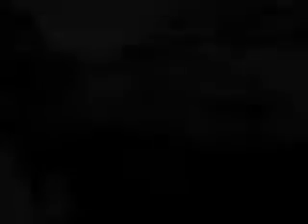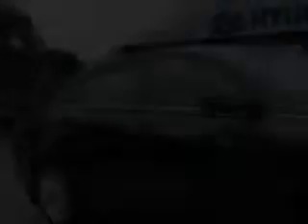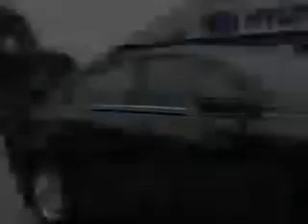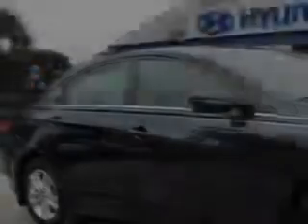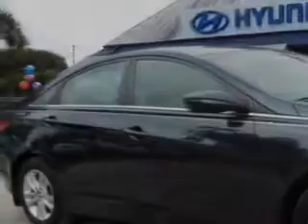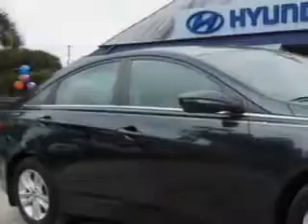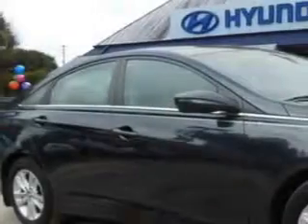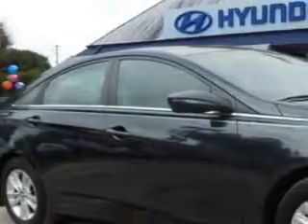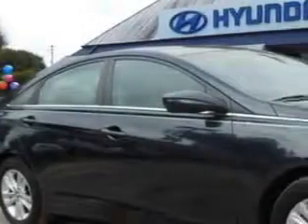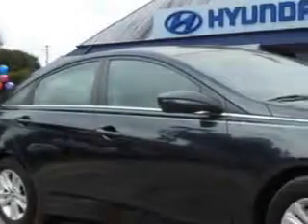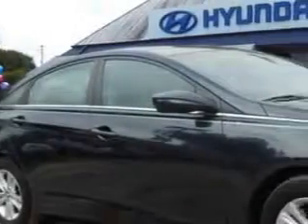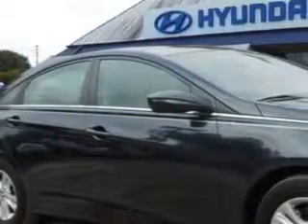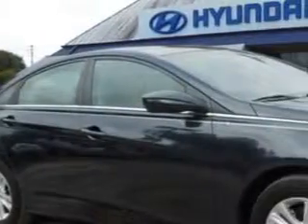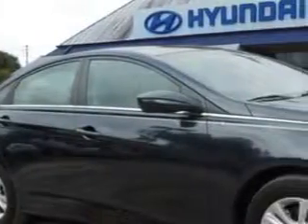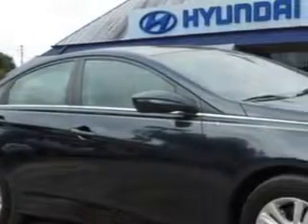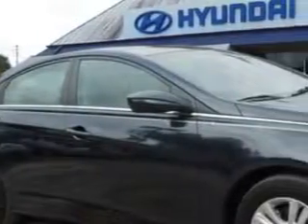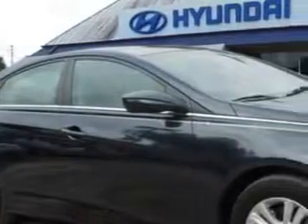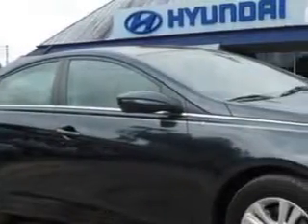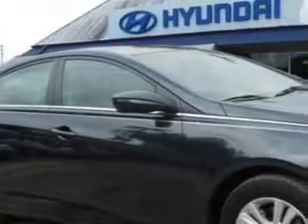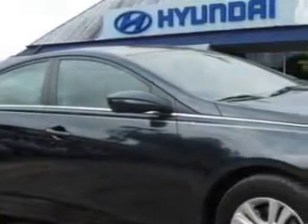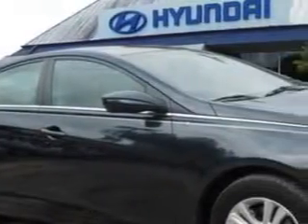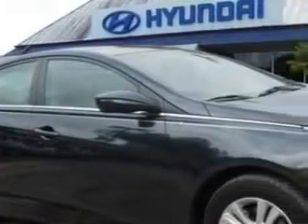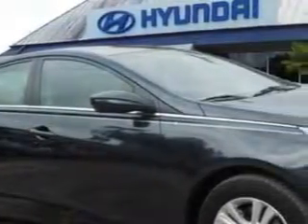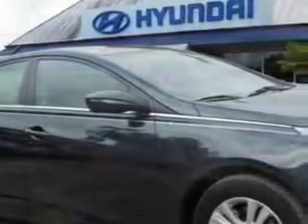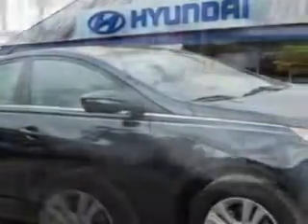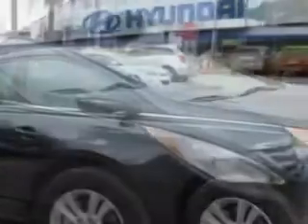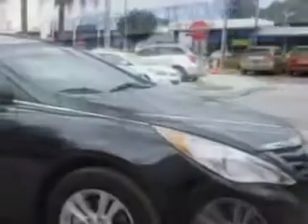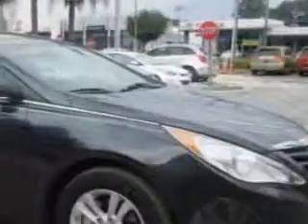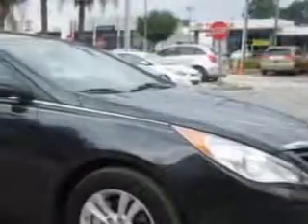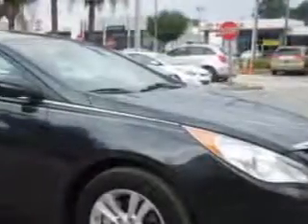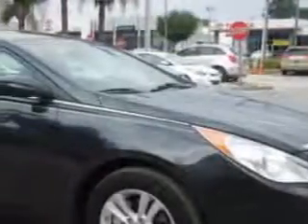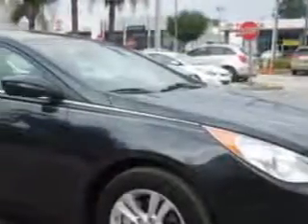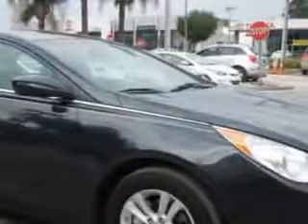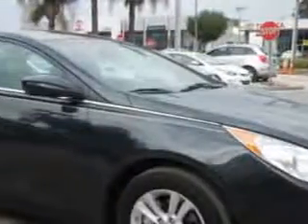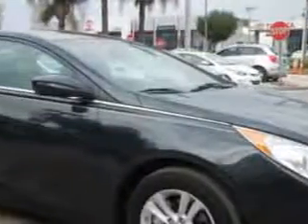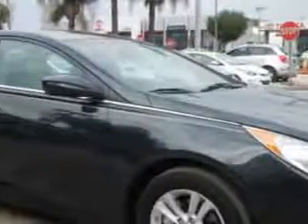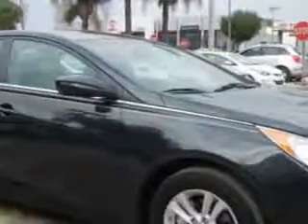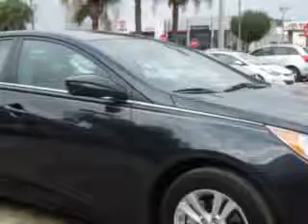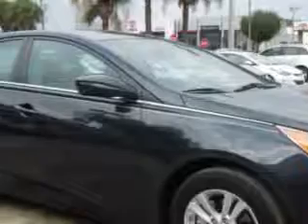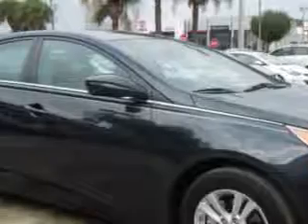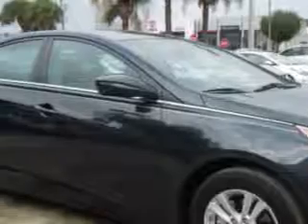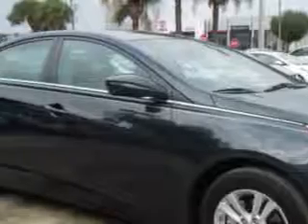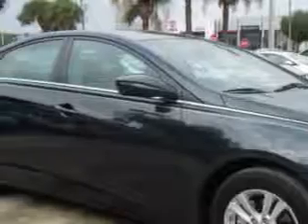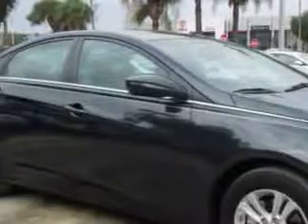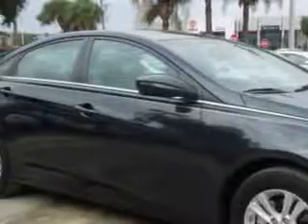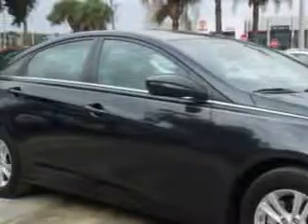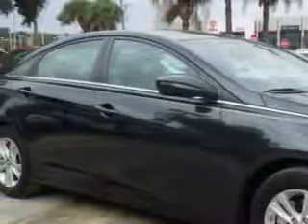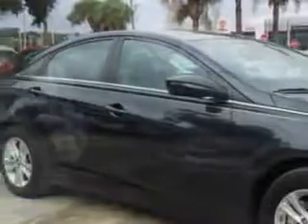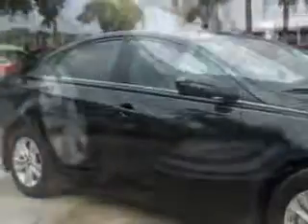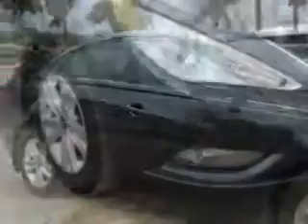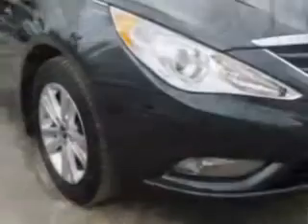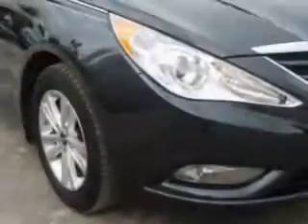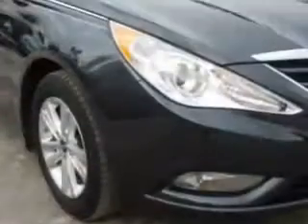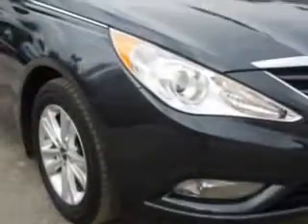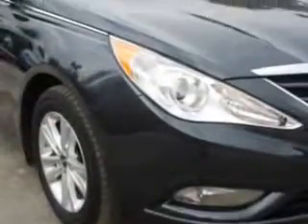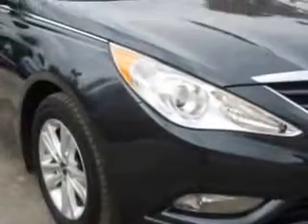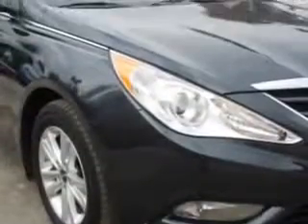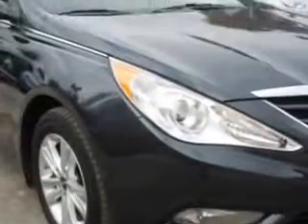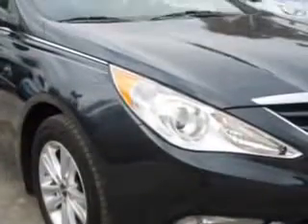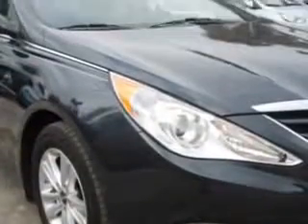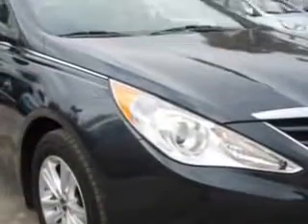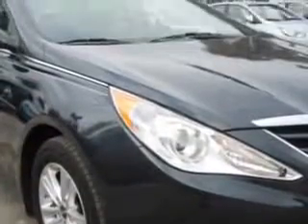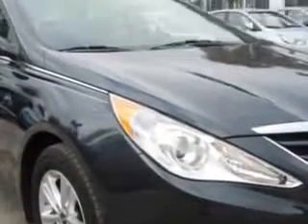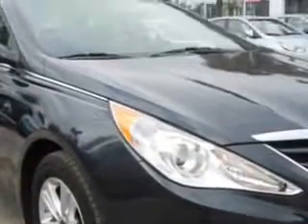Check out this Pacific Blue Pearl 2013 Hyundai Sonata, equipped with a 4-cylinder engine and an automatic transmission.